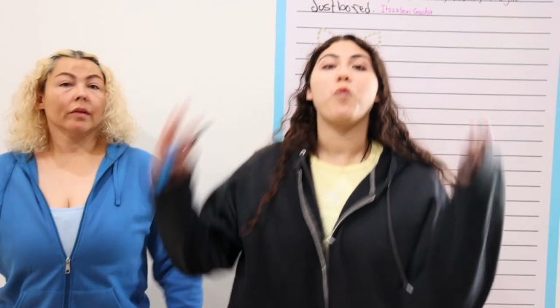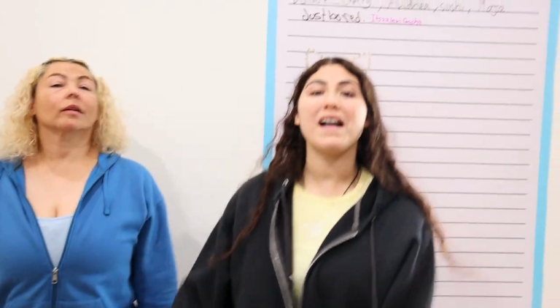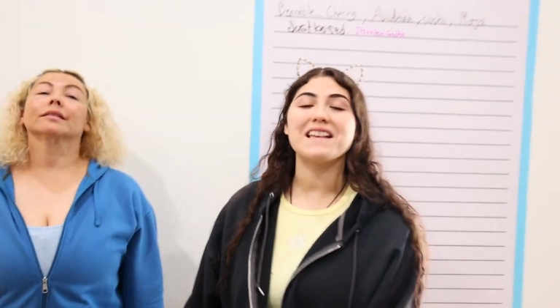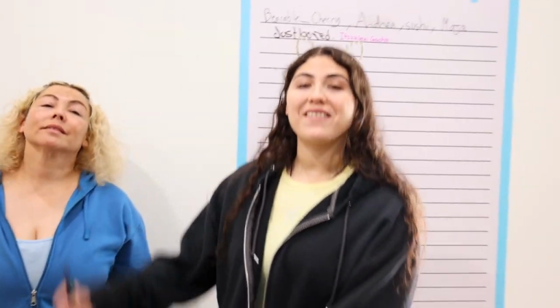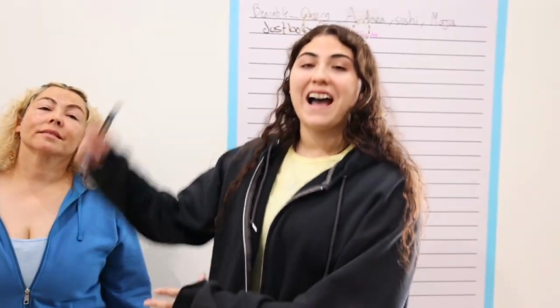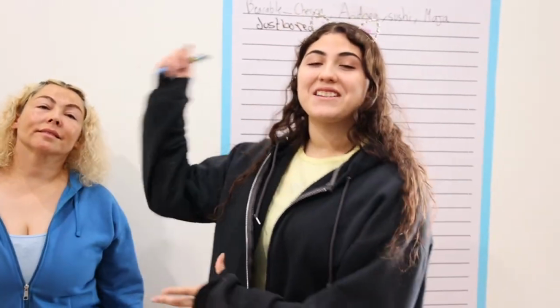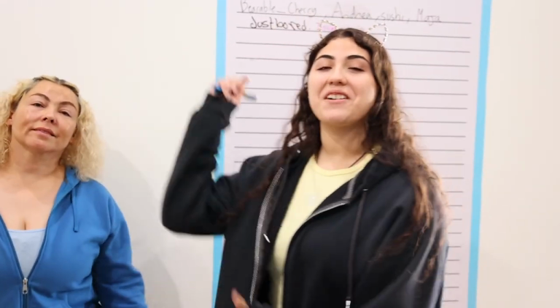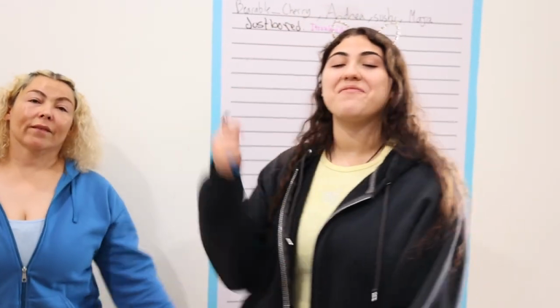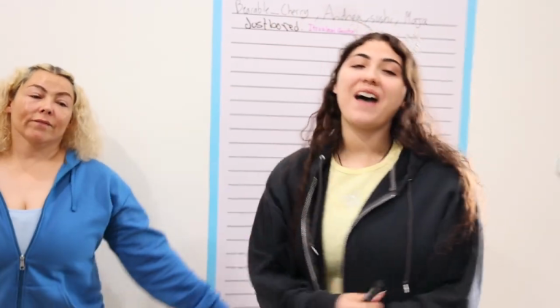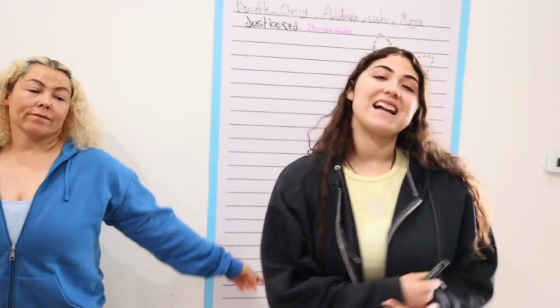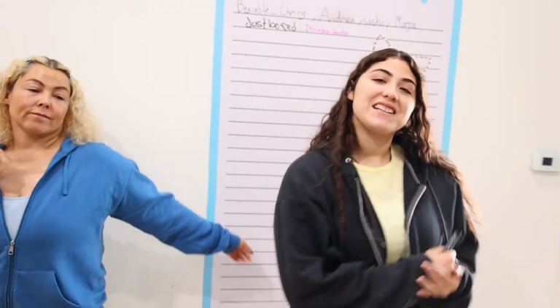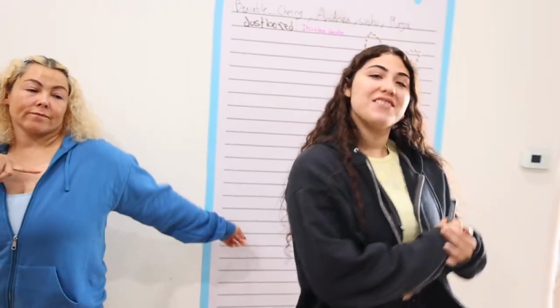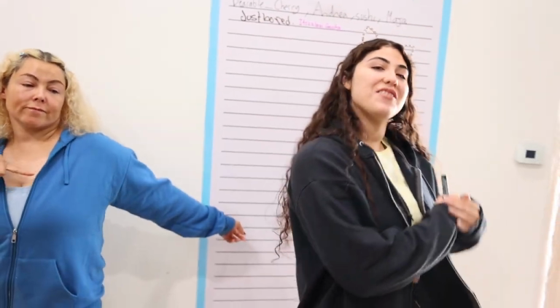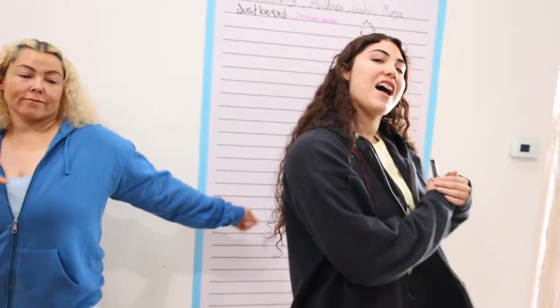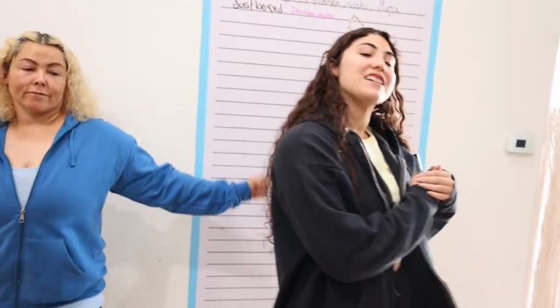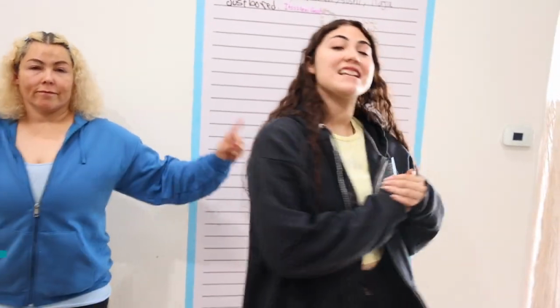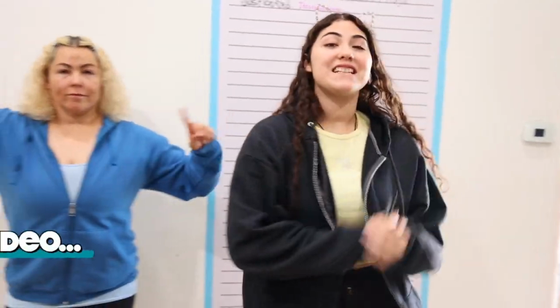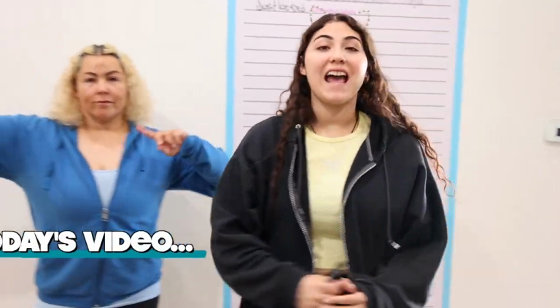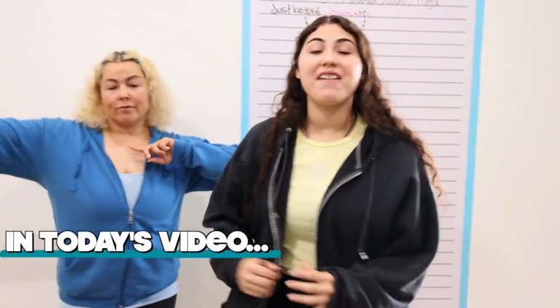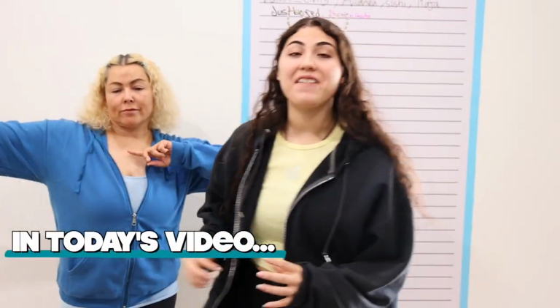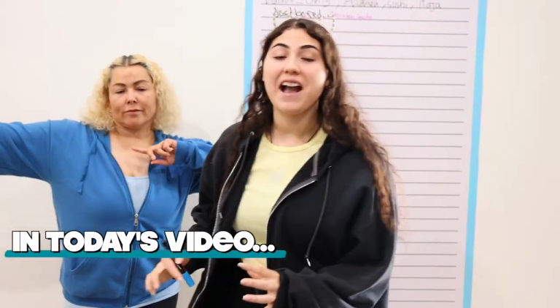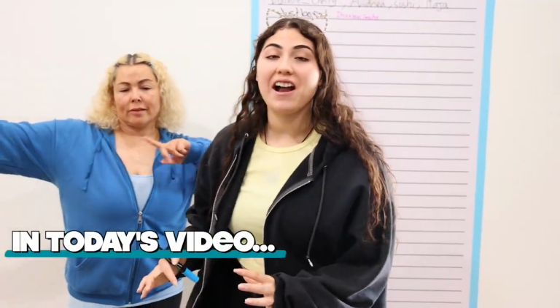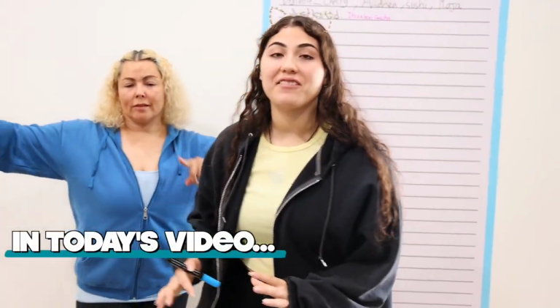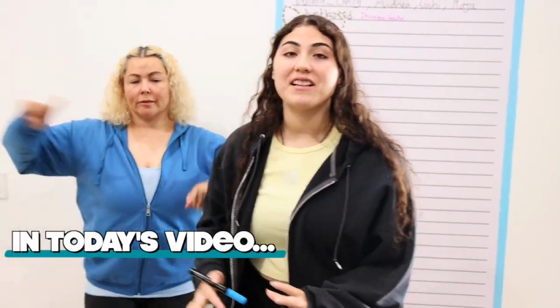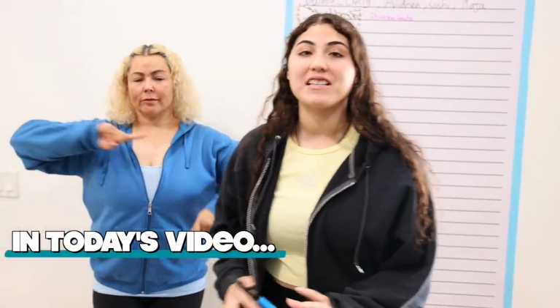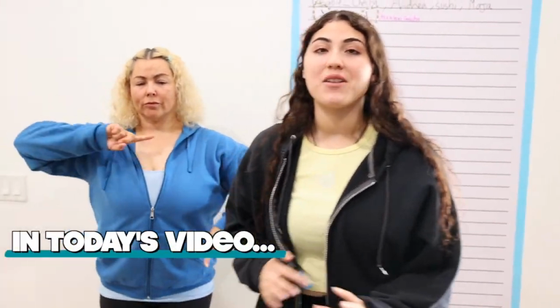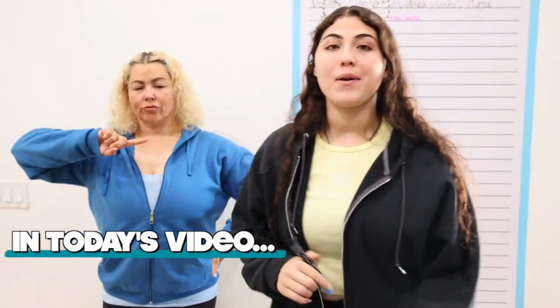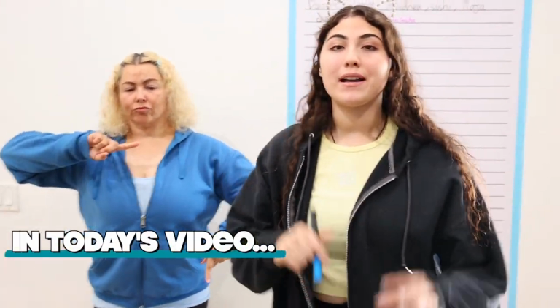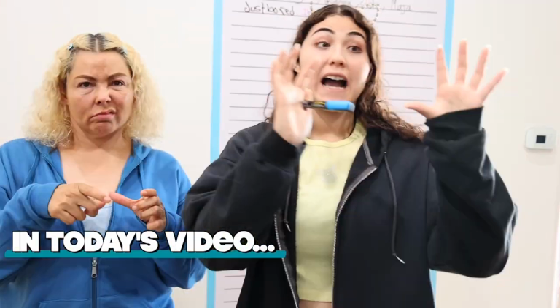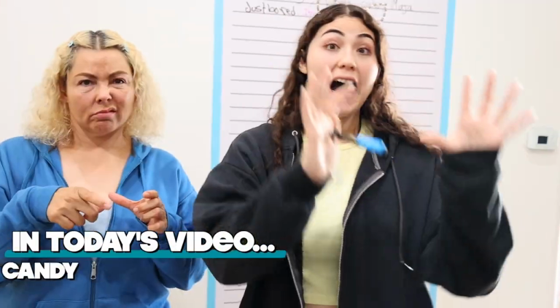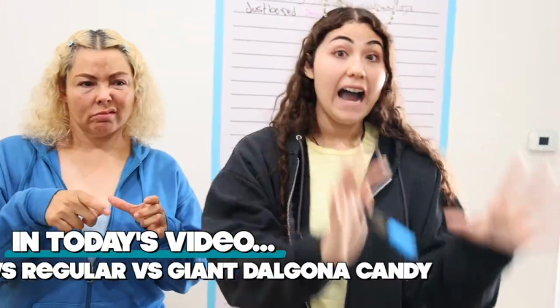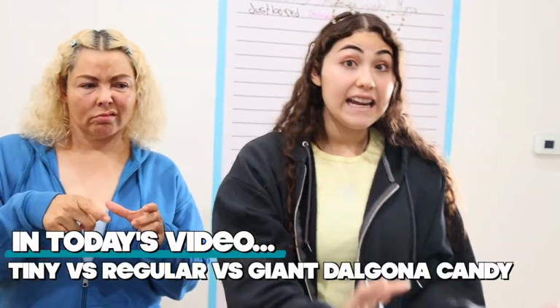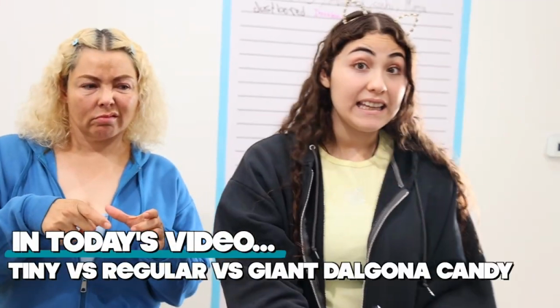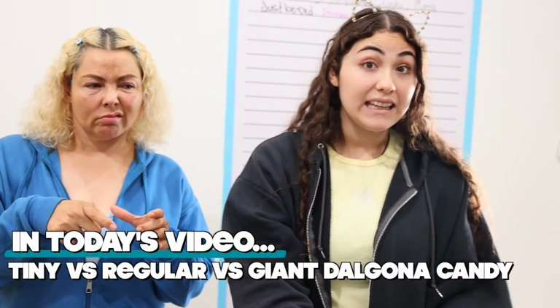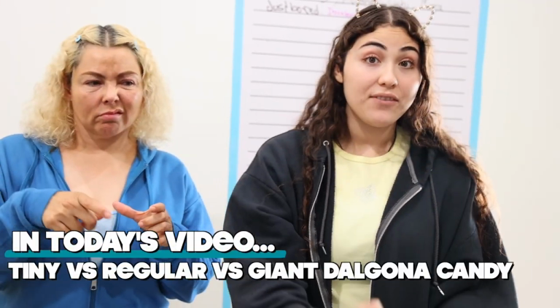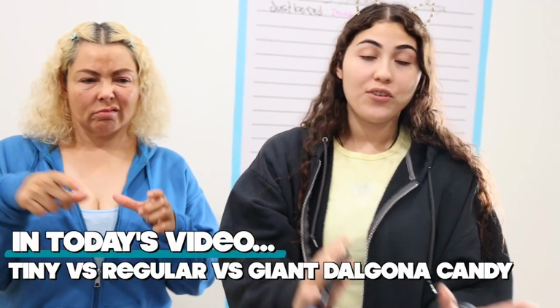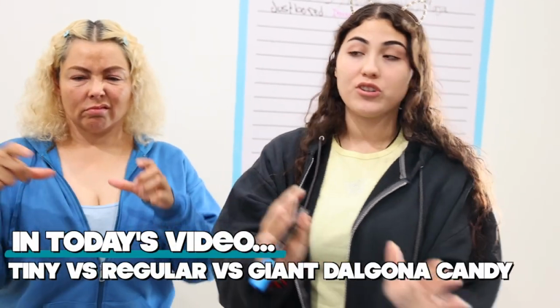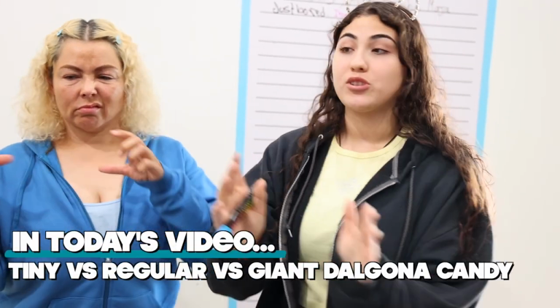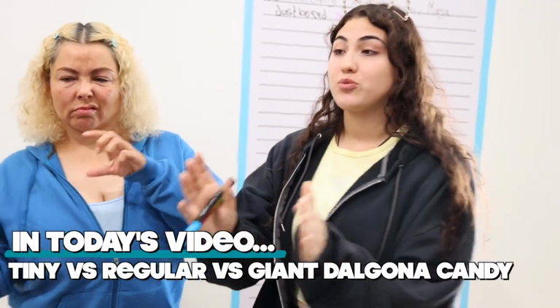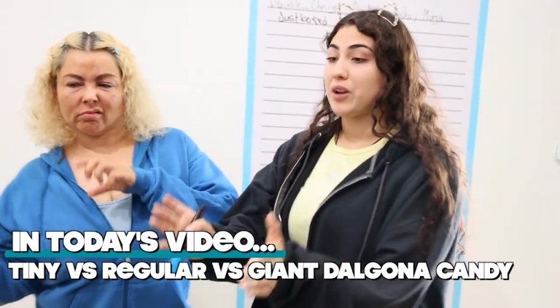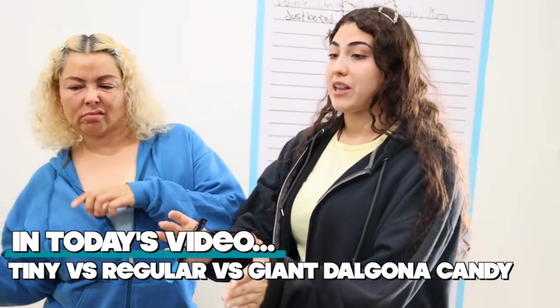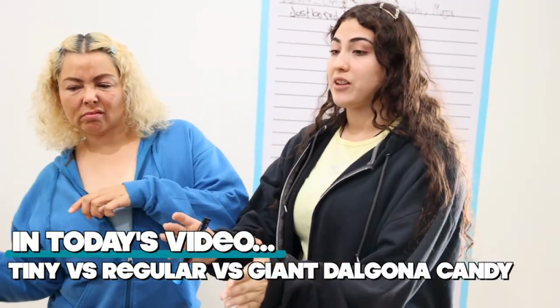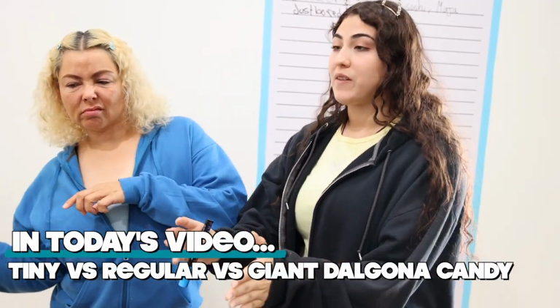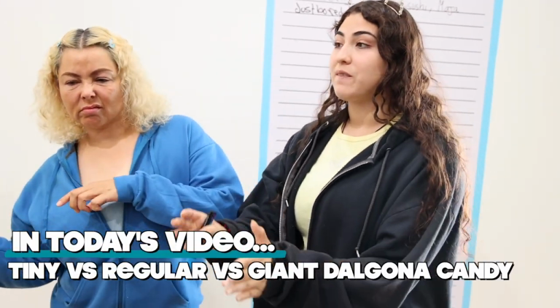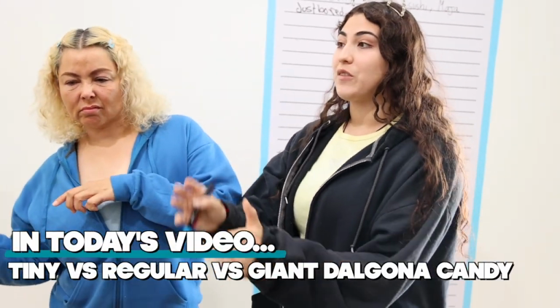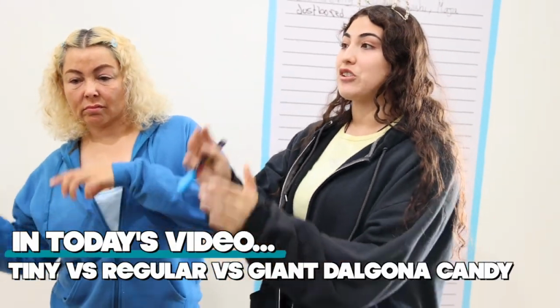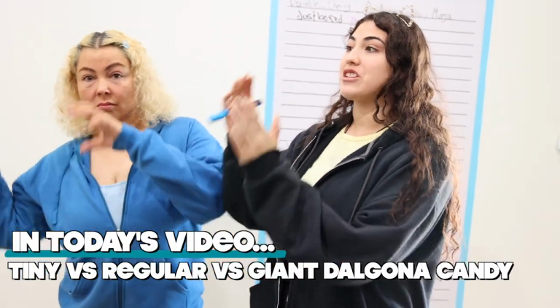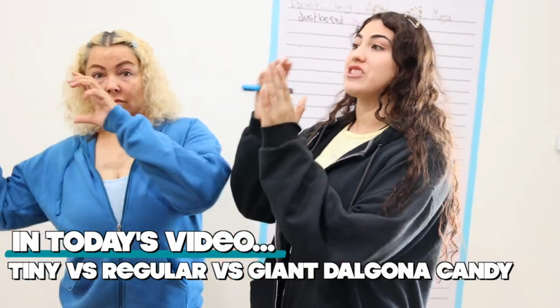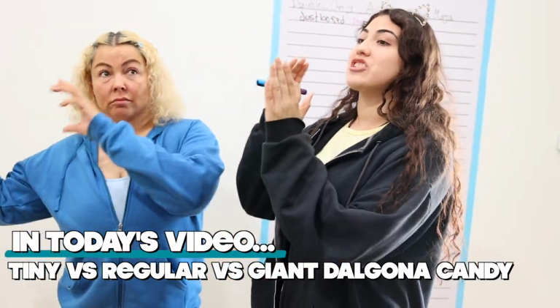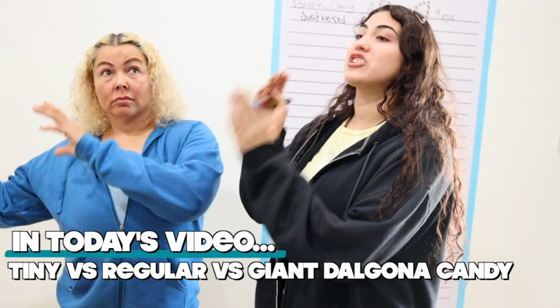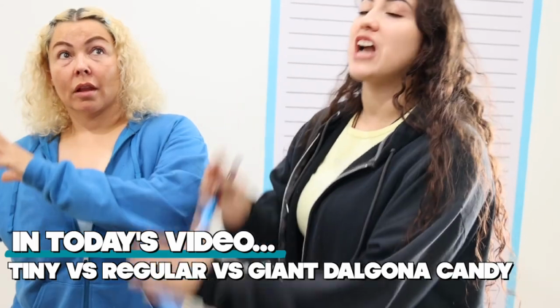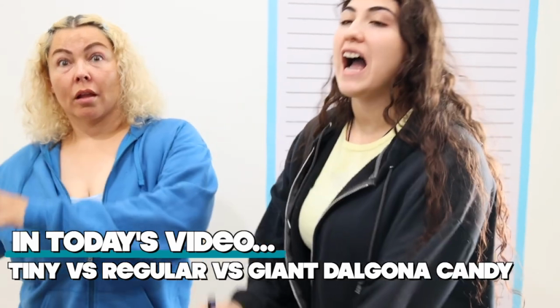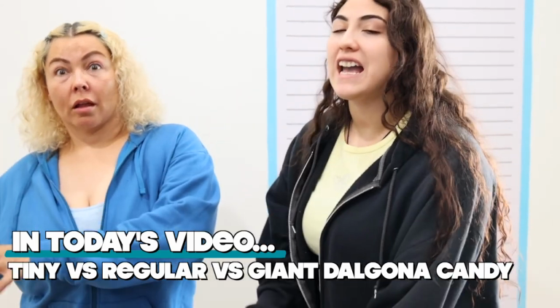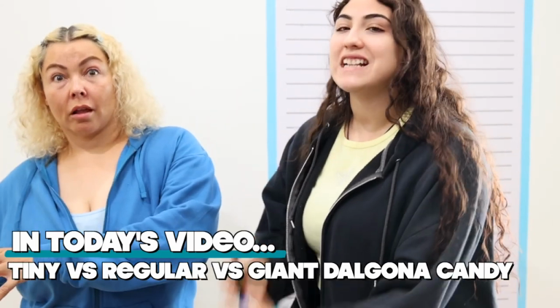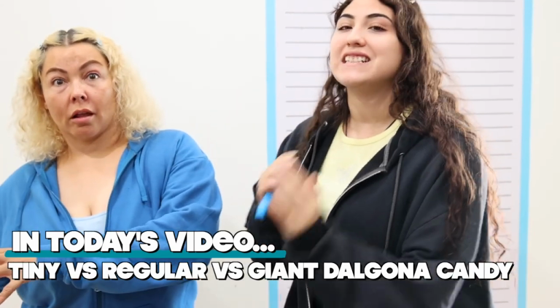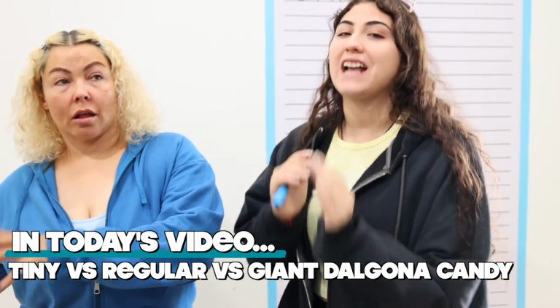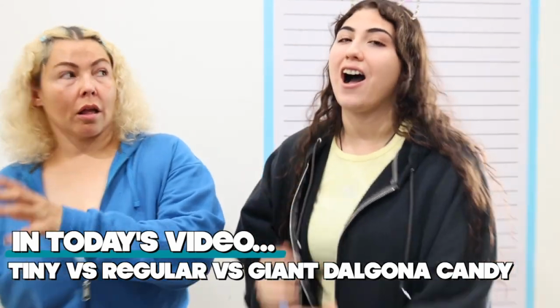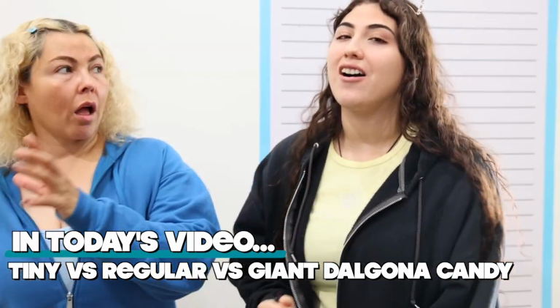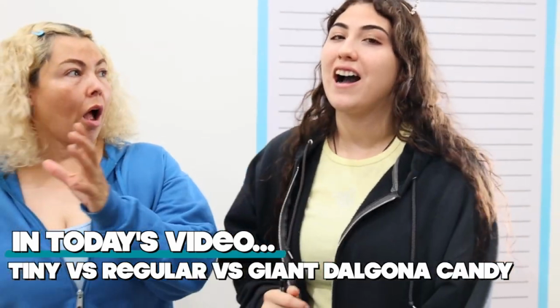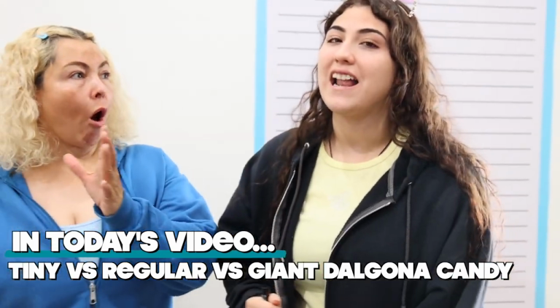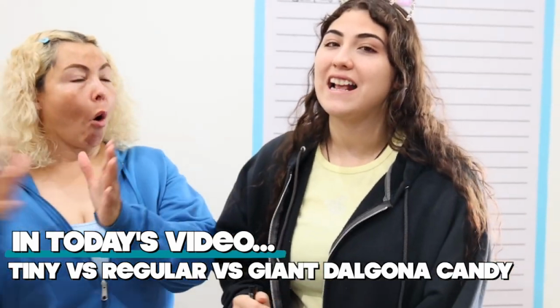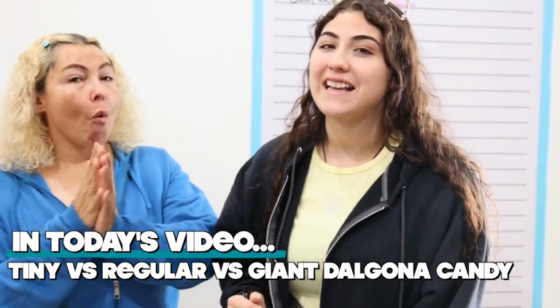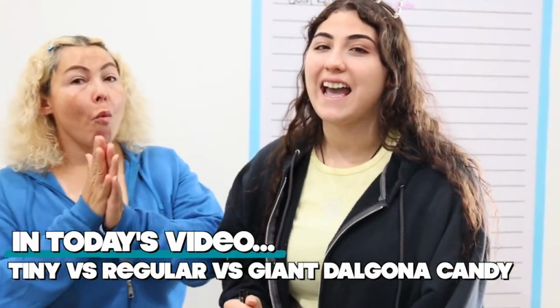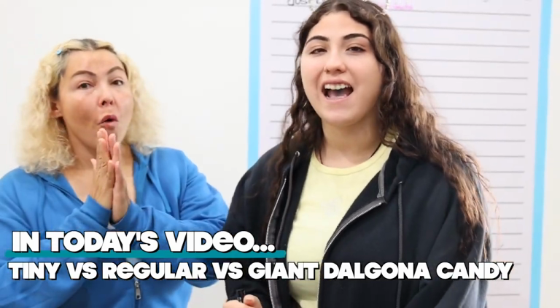What's up guys, welcome back to the vlog. Today we are going to be doing Tiny vs. Regular vs. Giant Dalgona Candy.